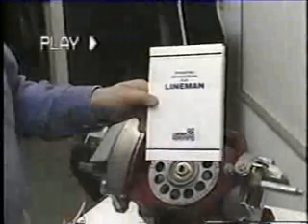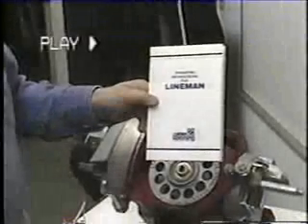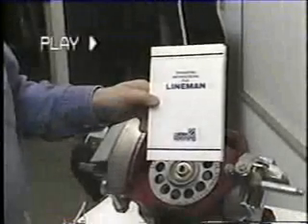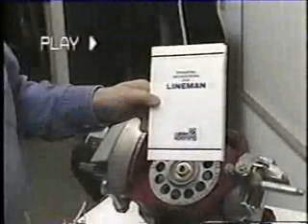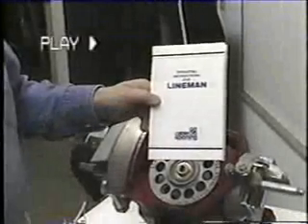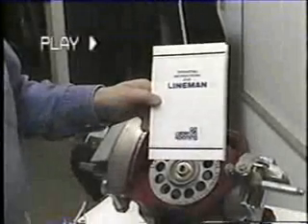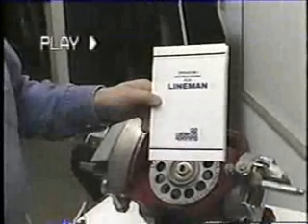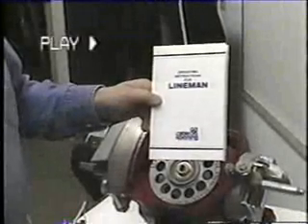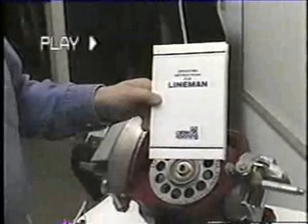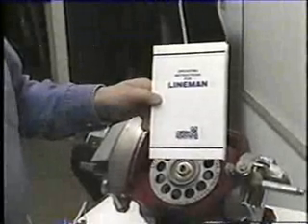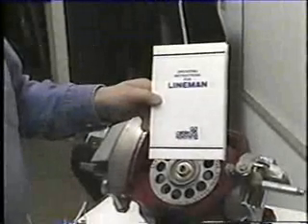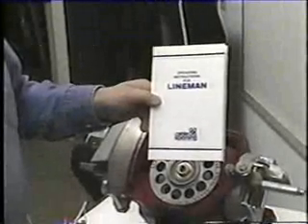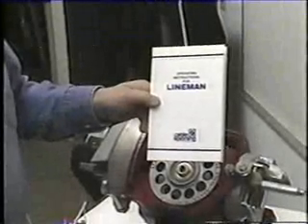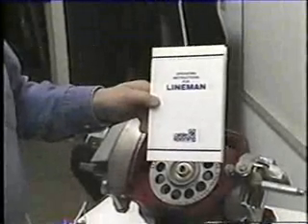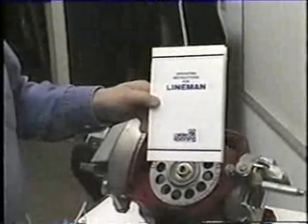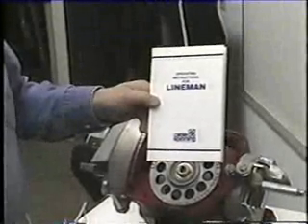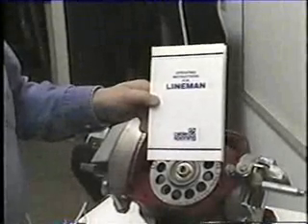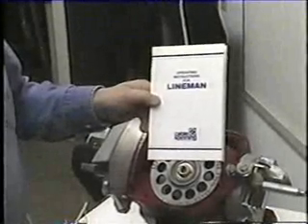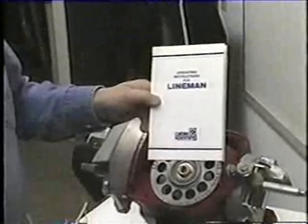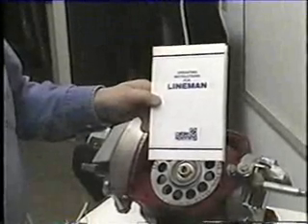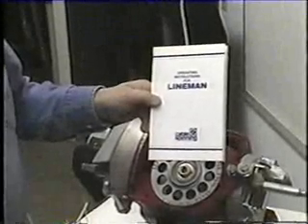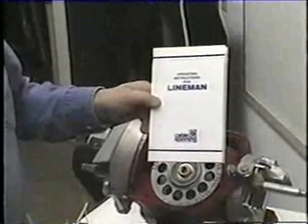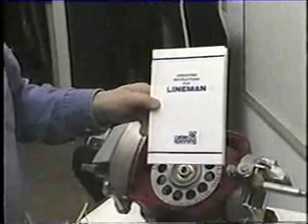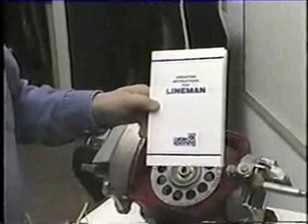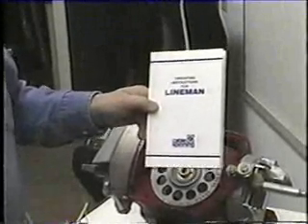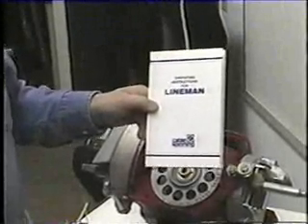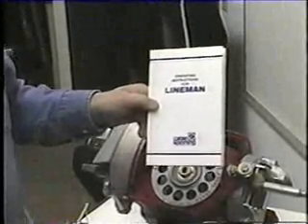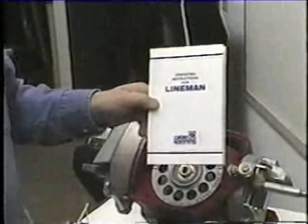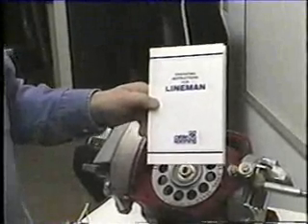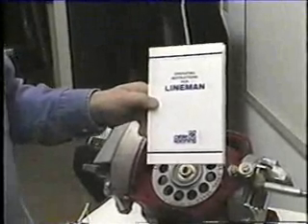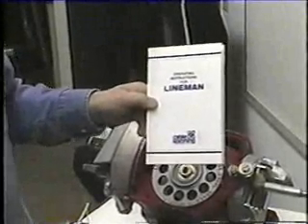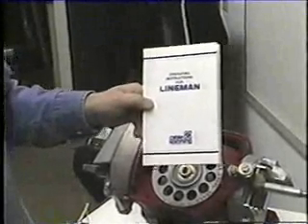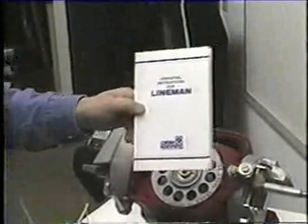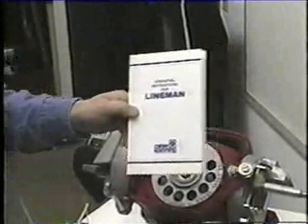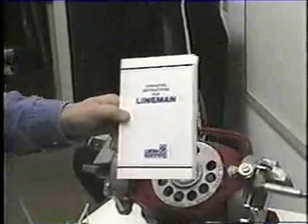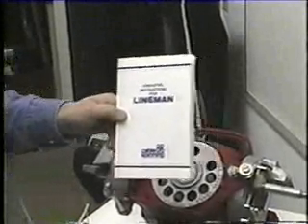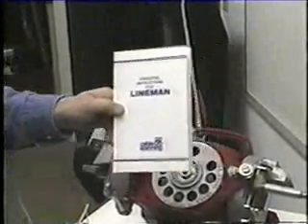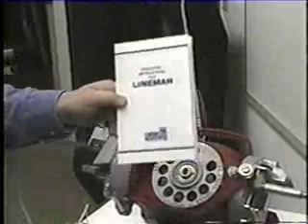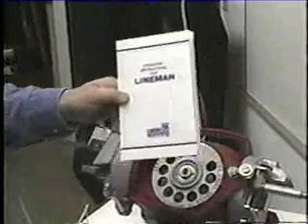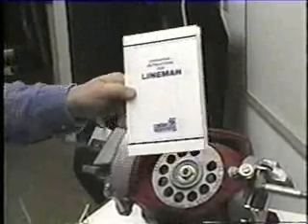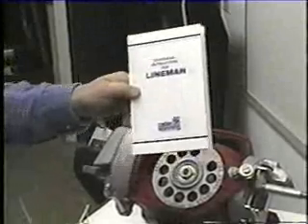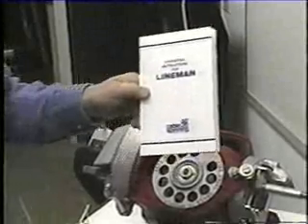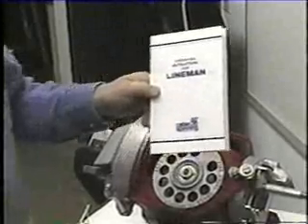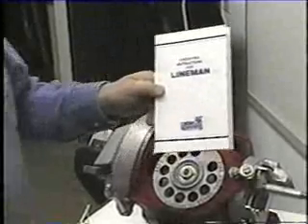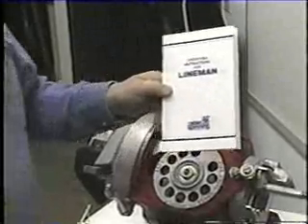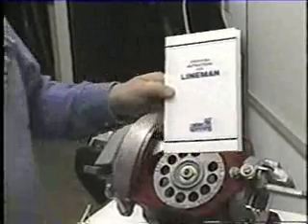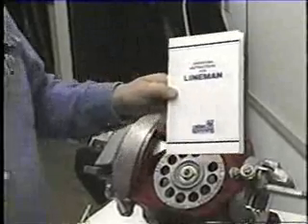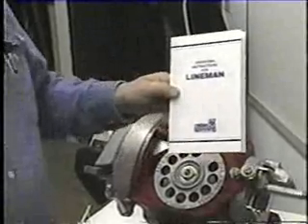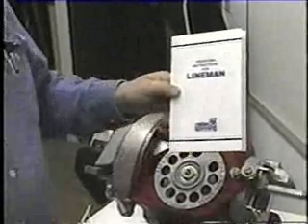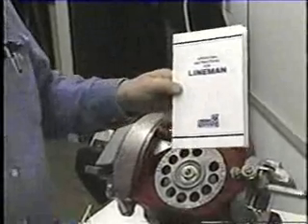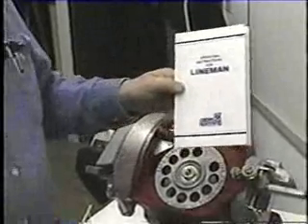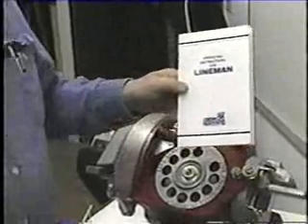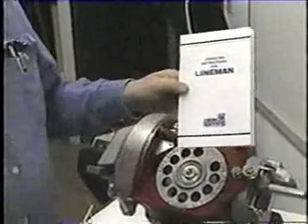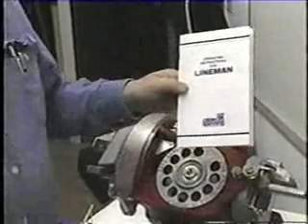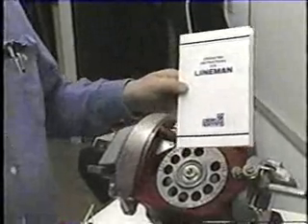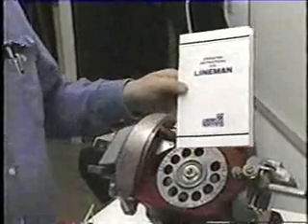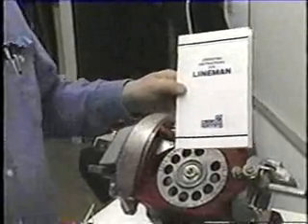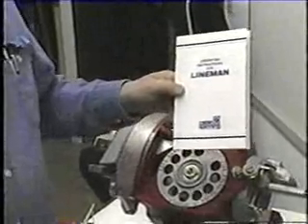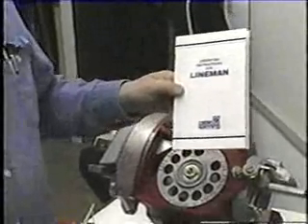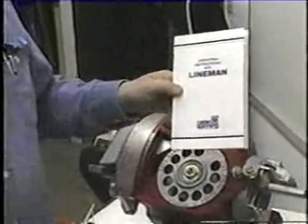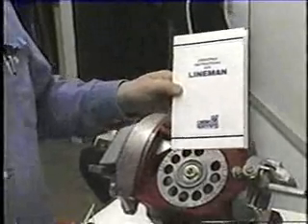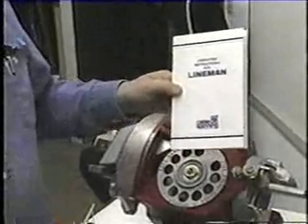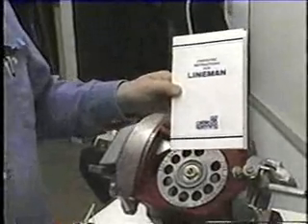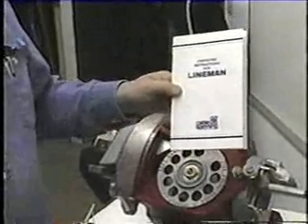We're doing the operating instructions for the lineman lasher — how to load the wire and how to operate the machine.